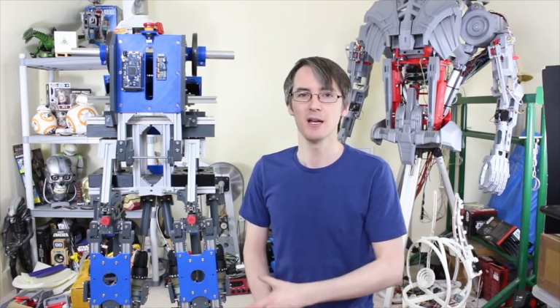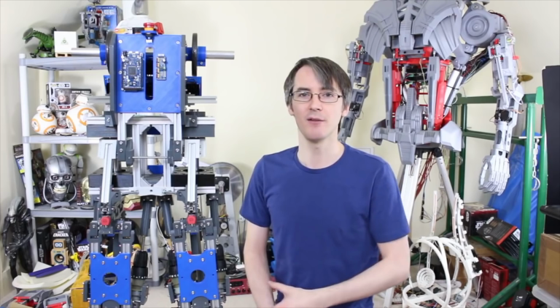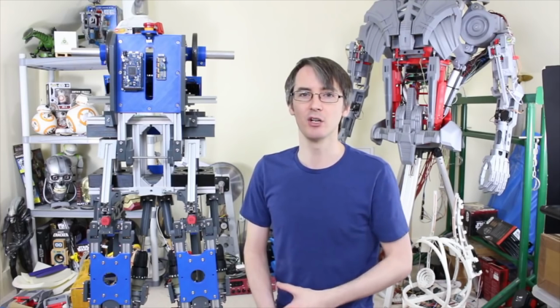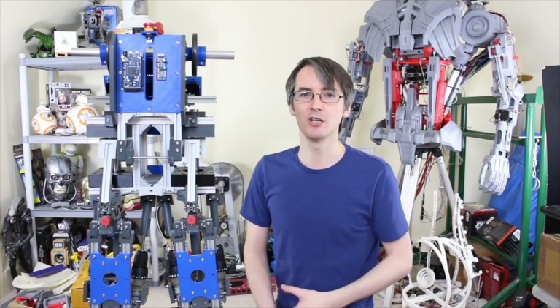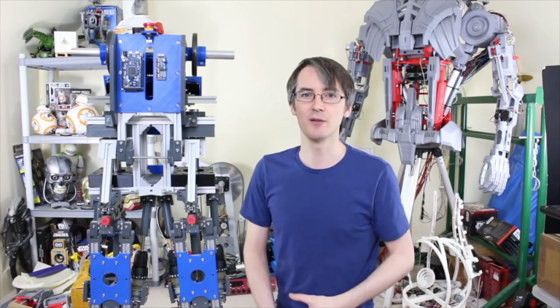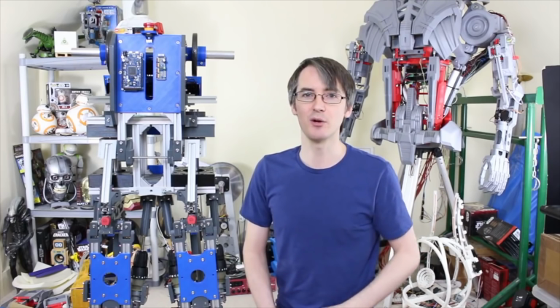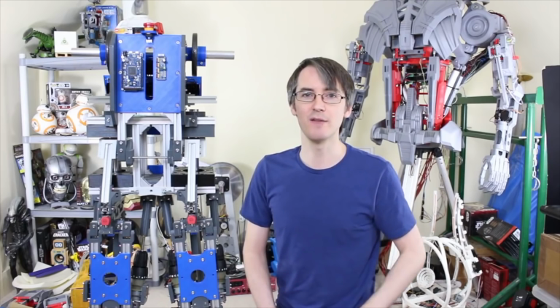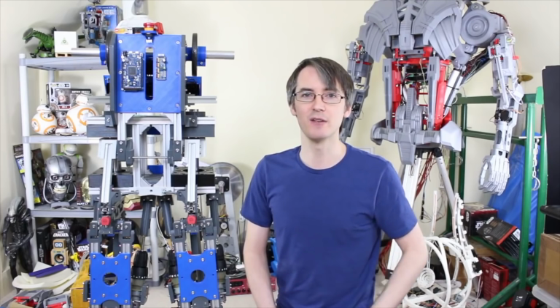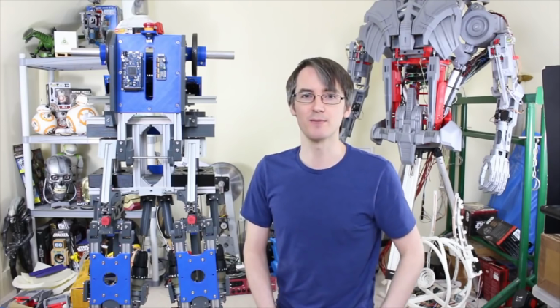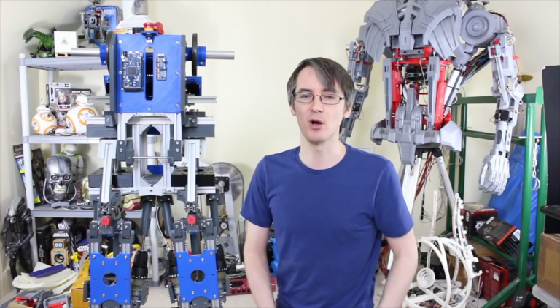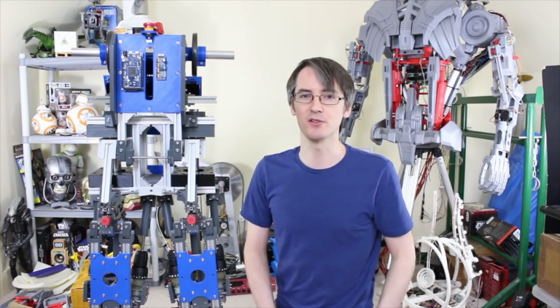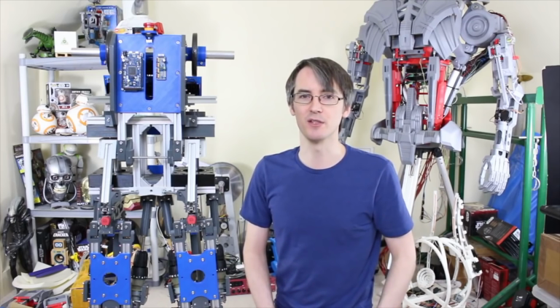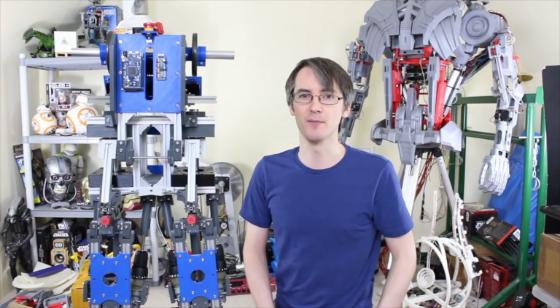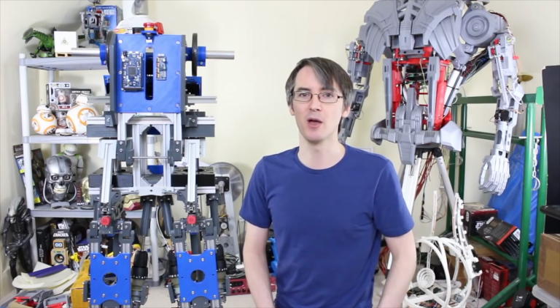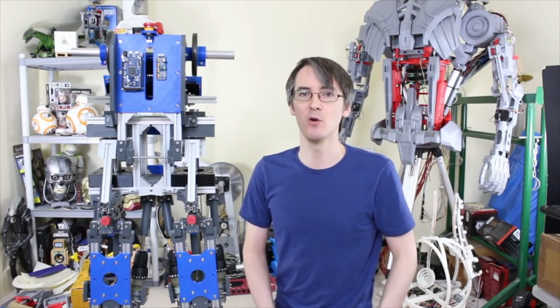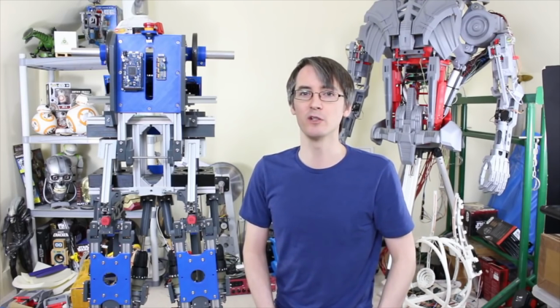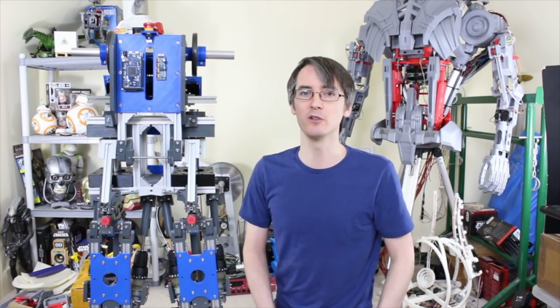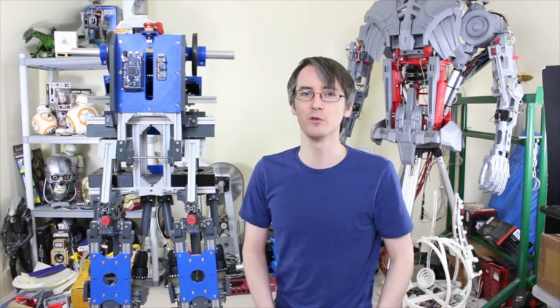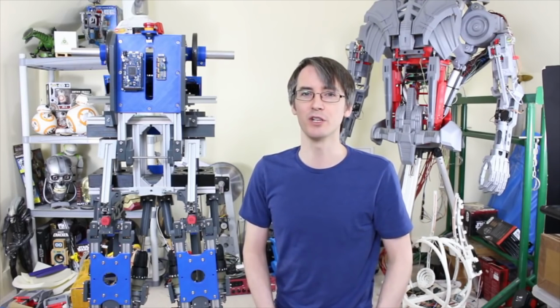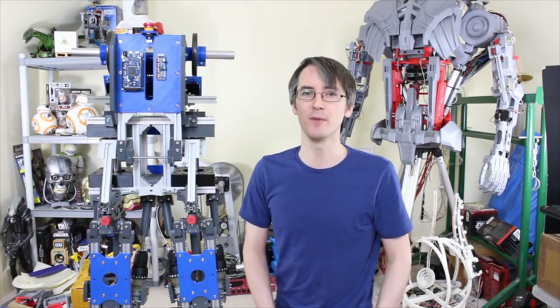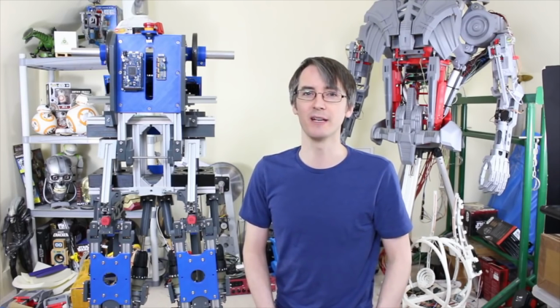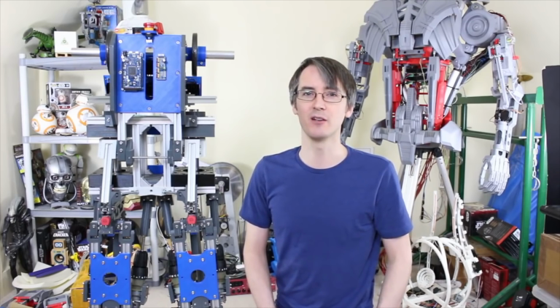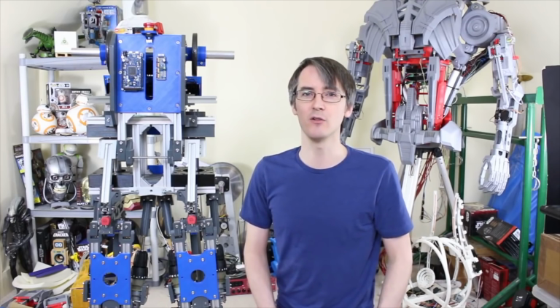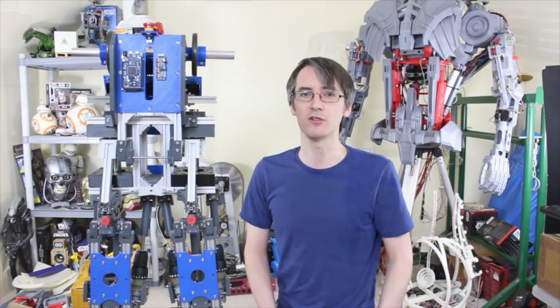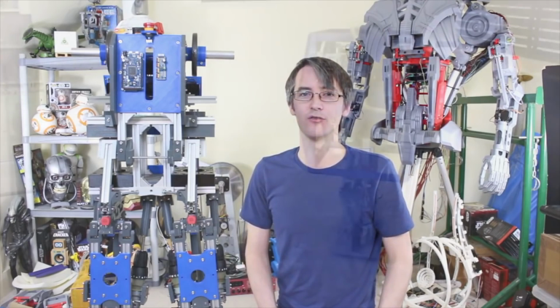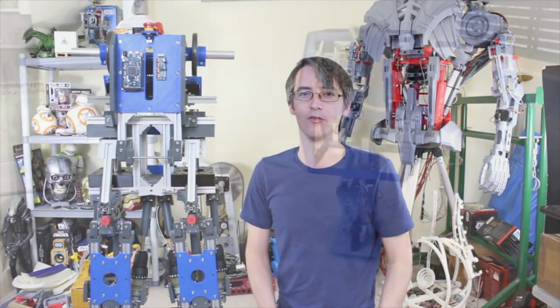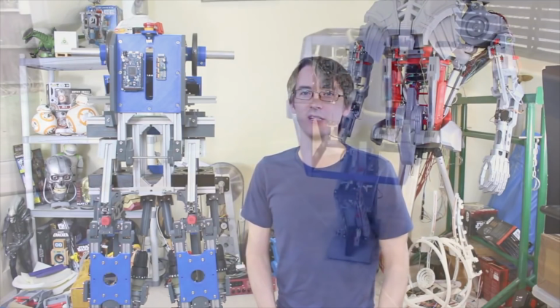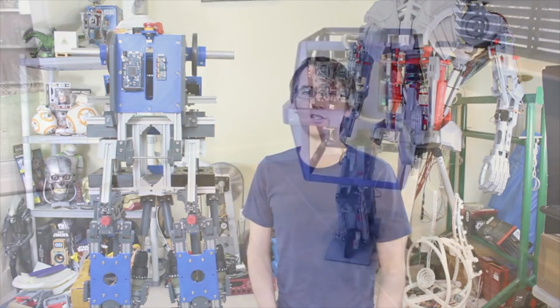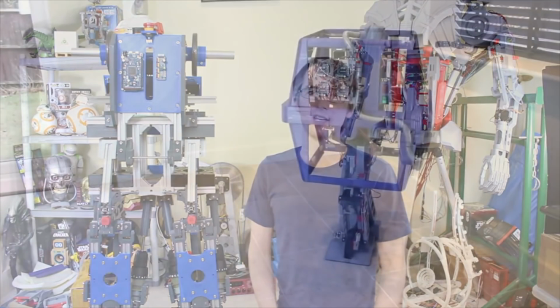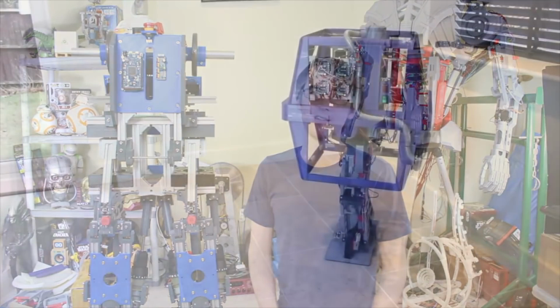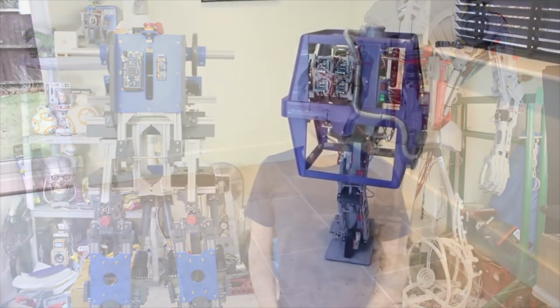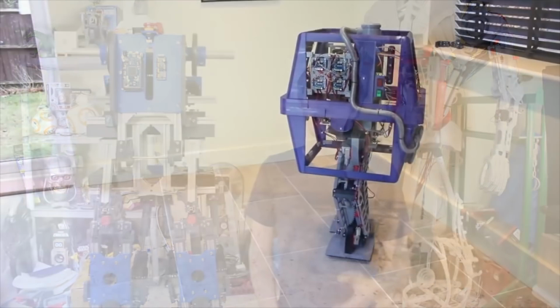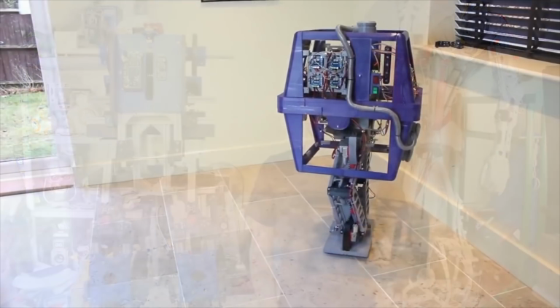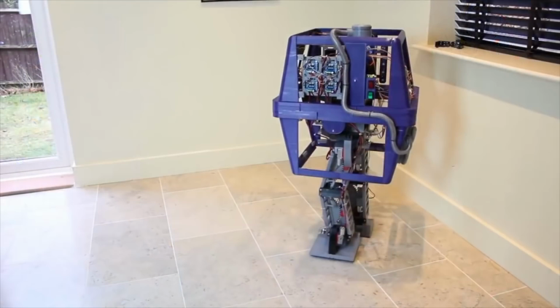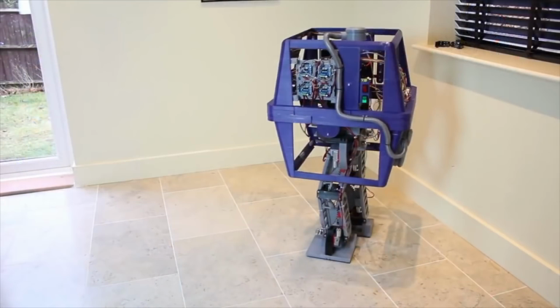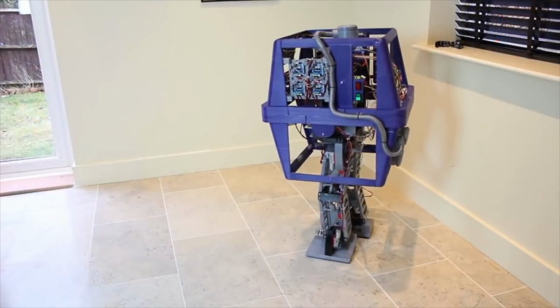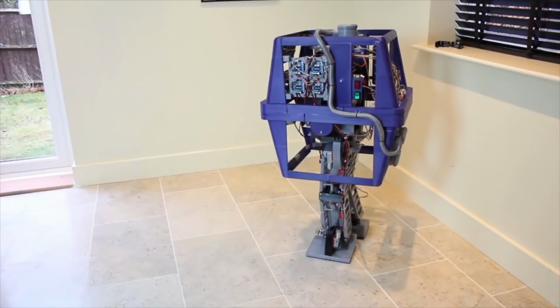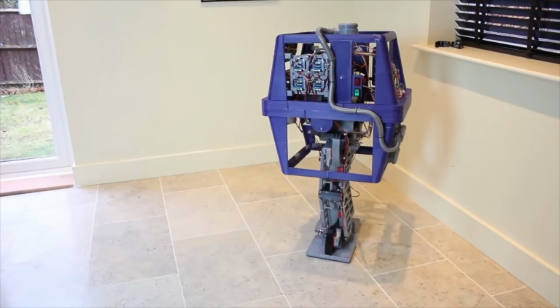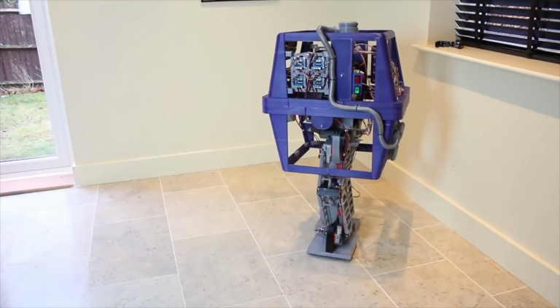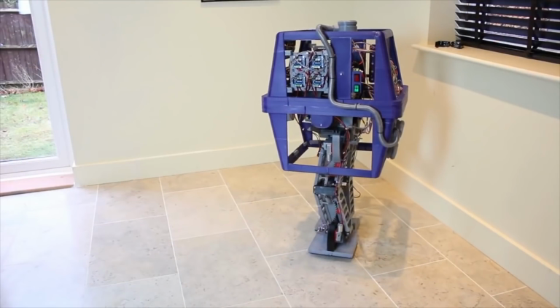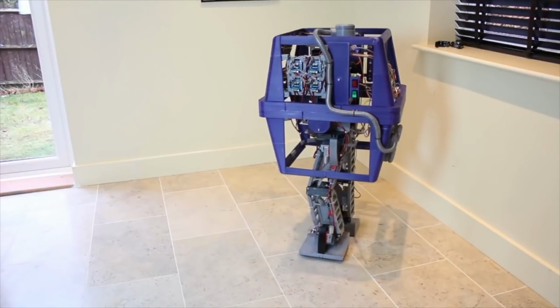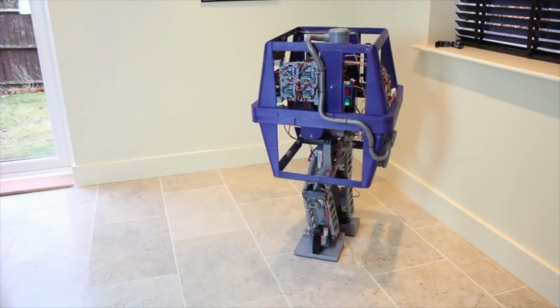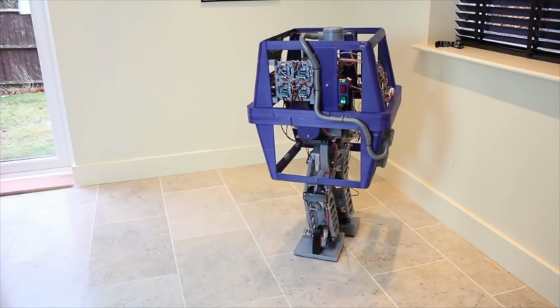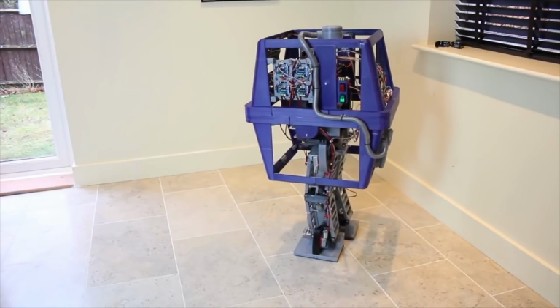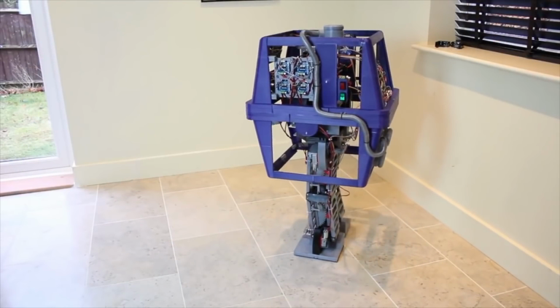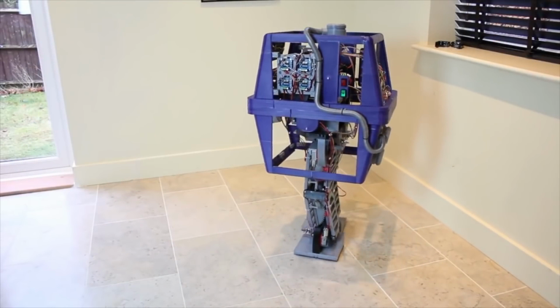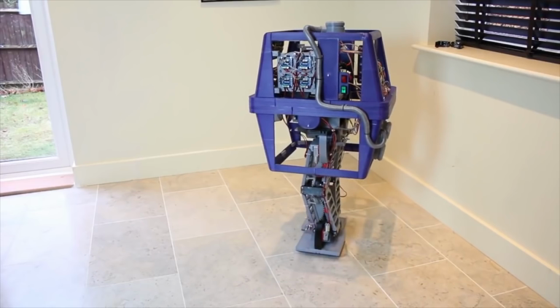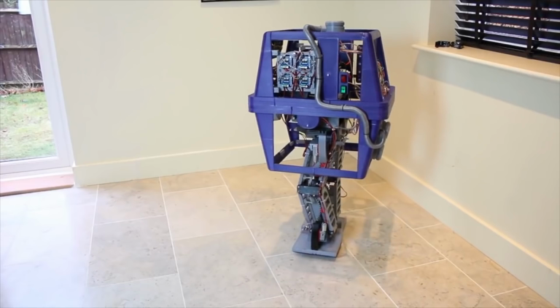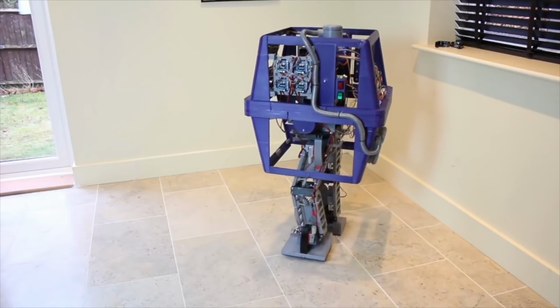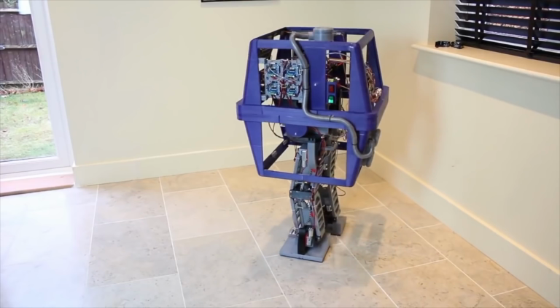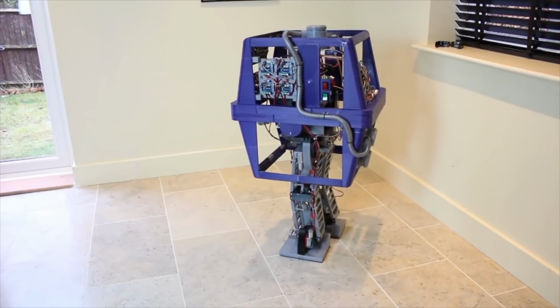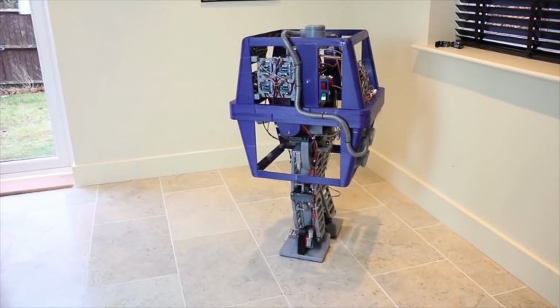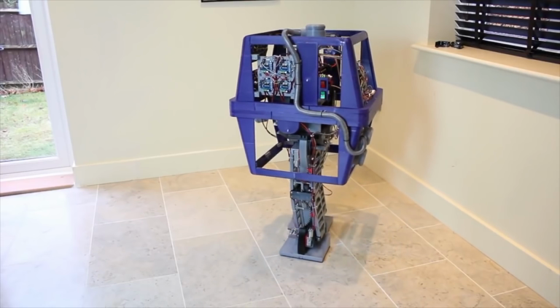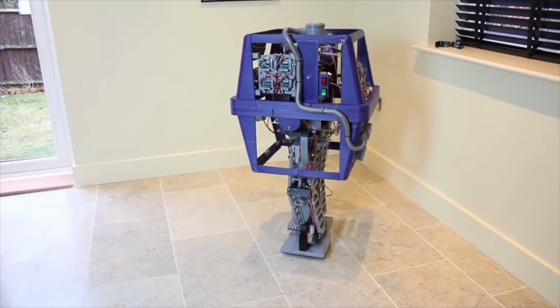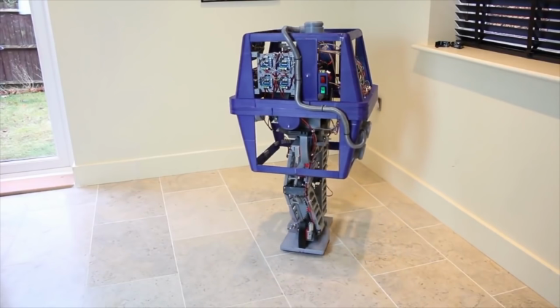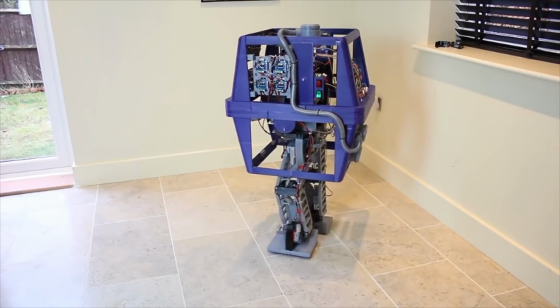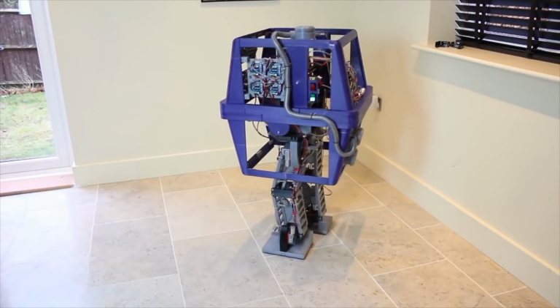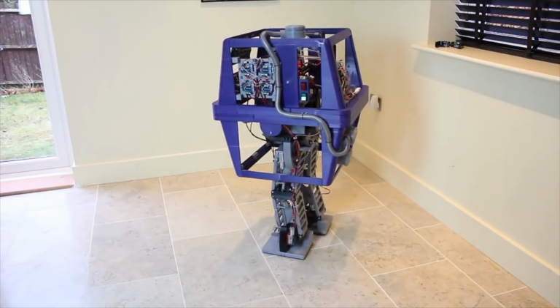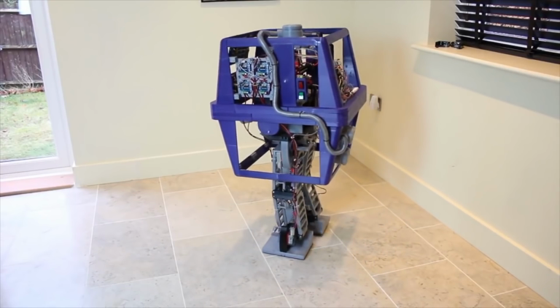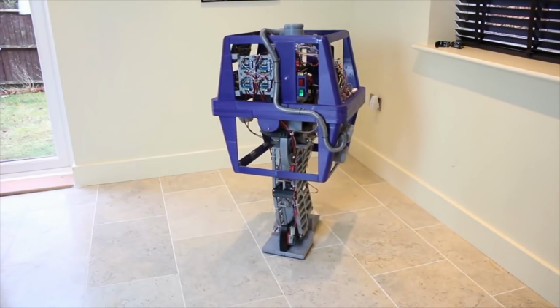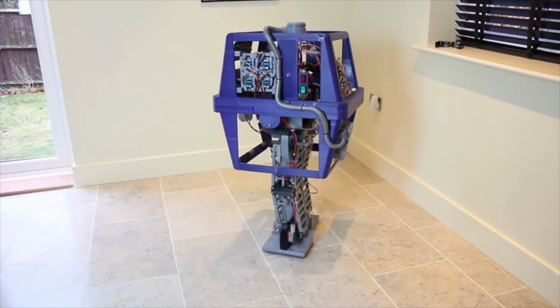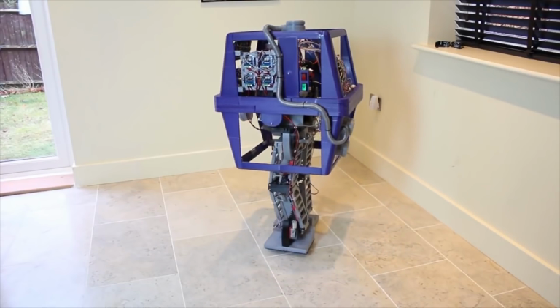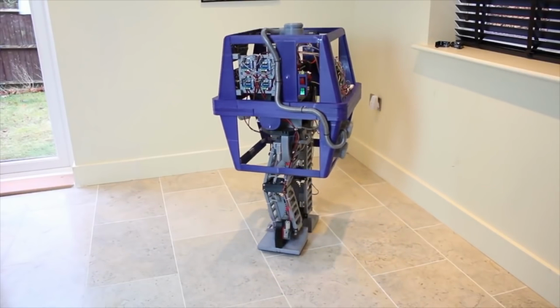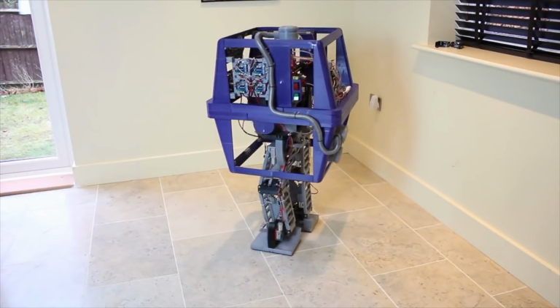Have a look at the previous parts of the build and also my Gonk Droid series to see another walking robot I built in the previous series.